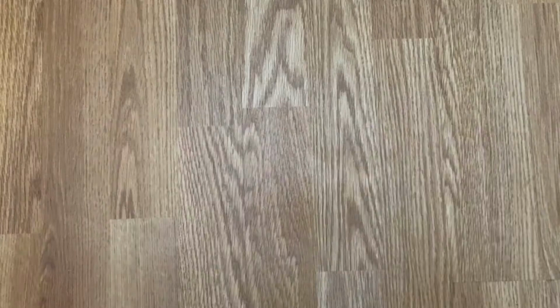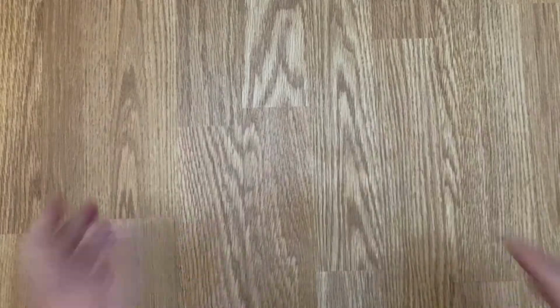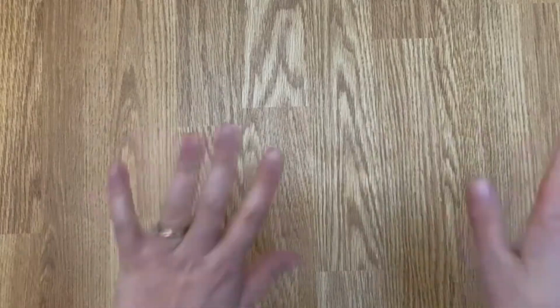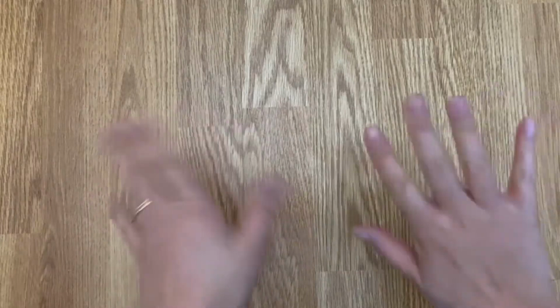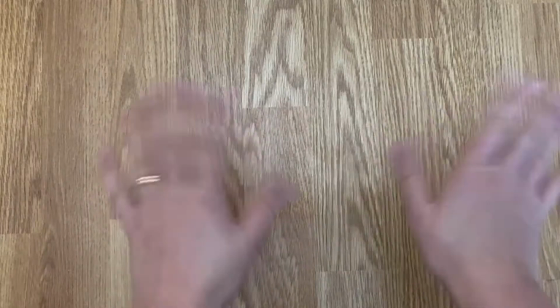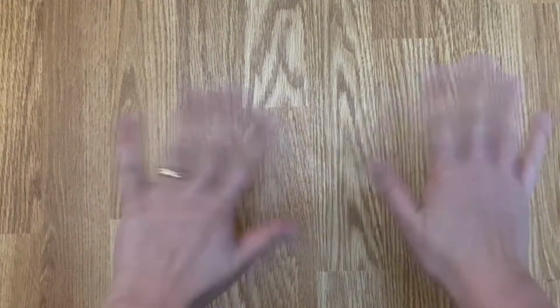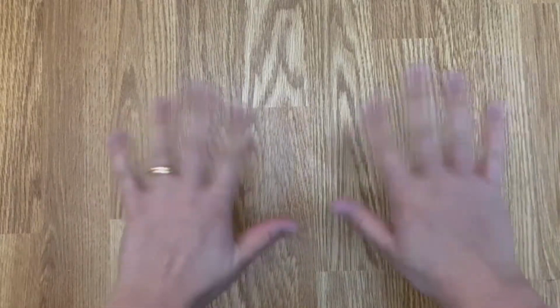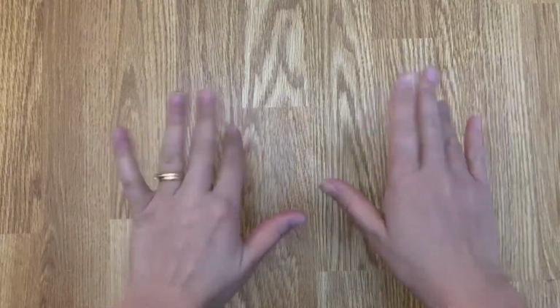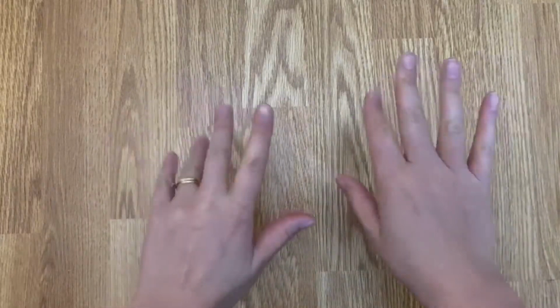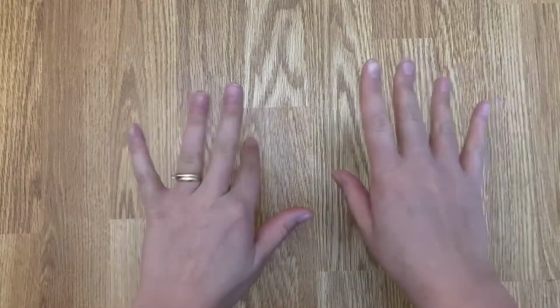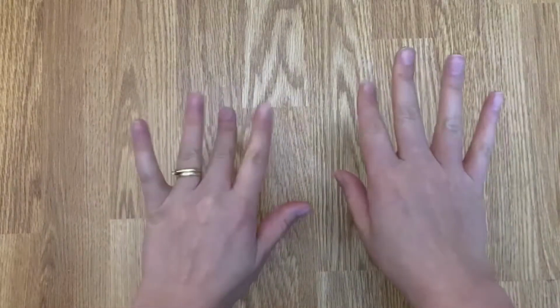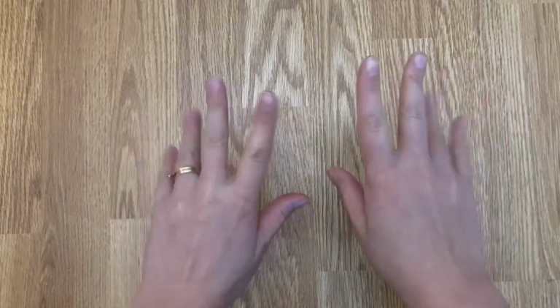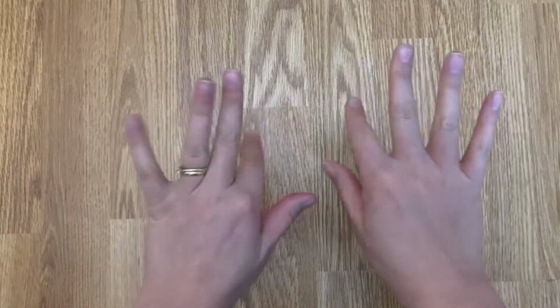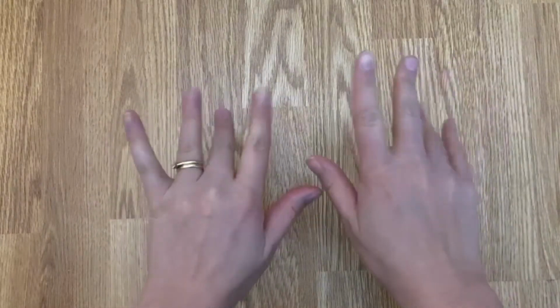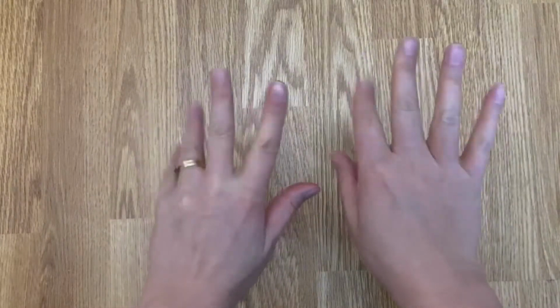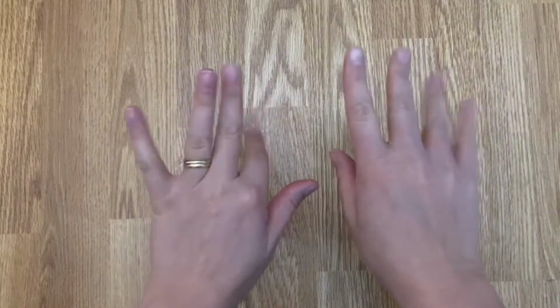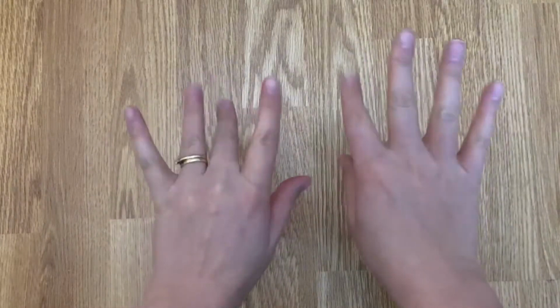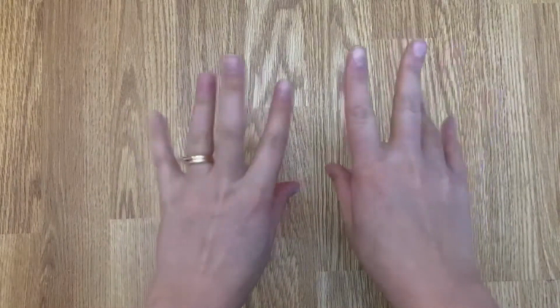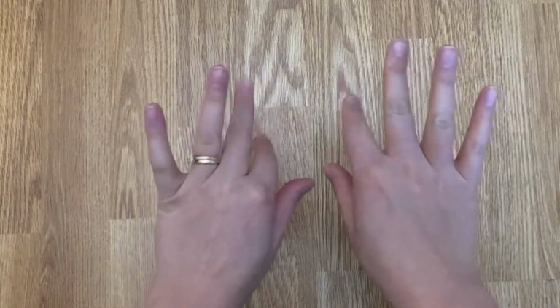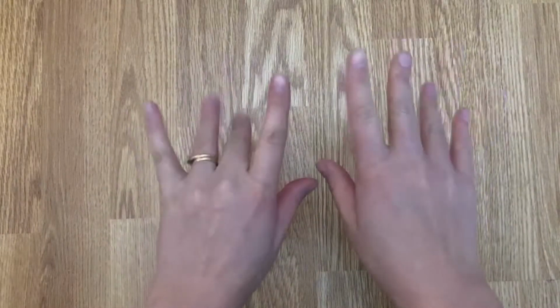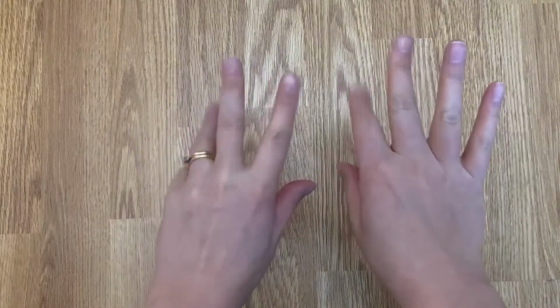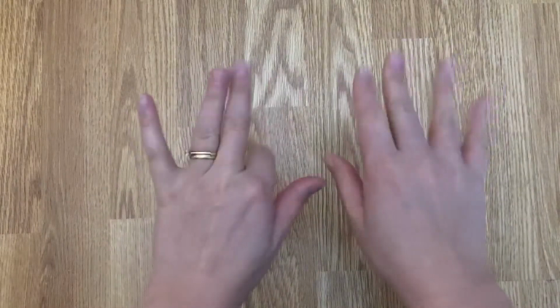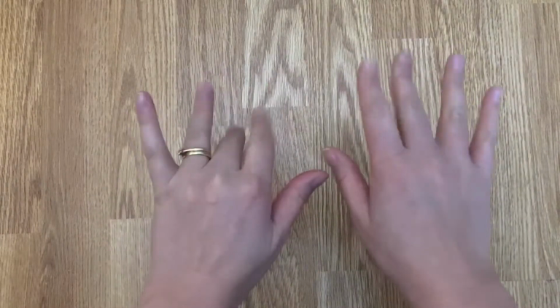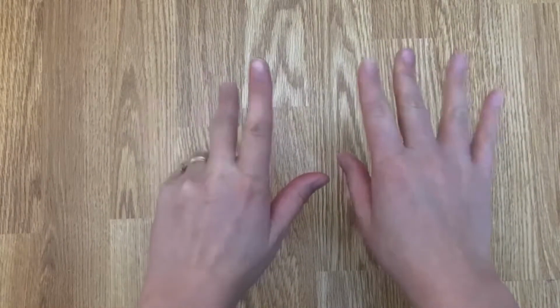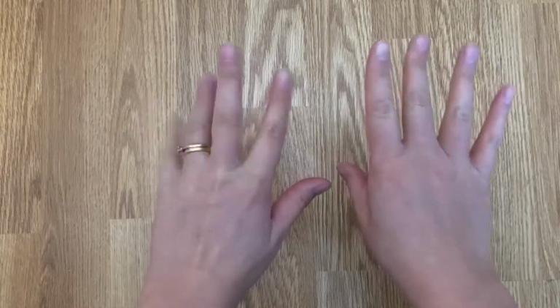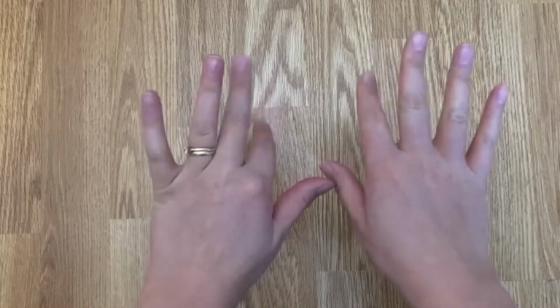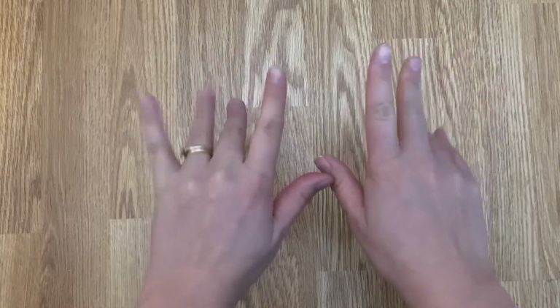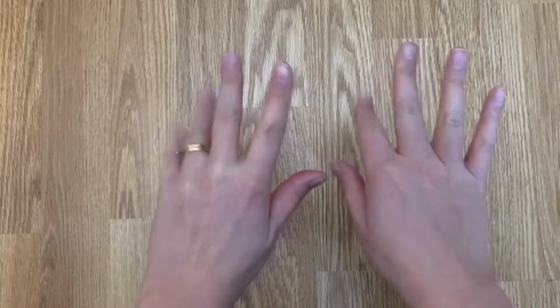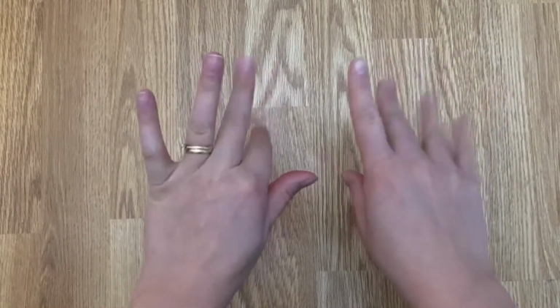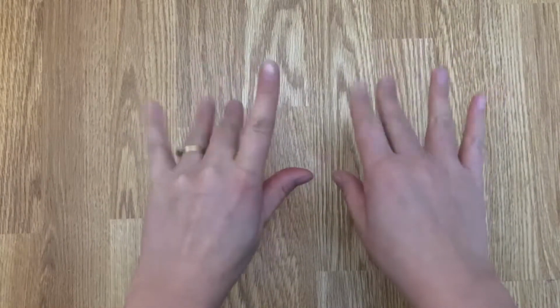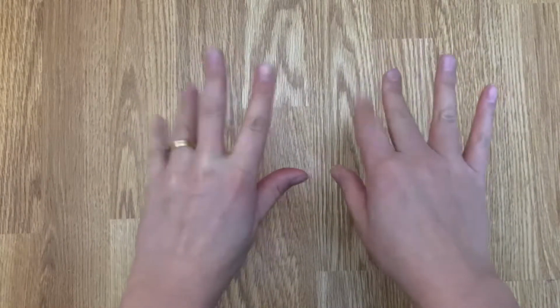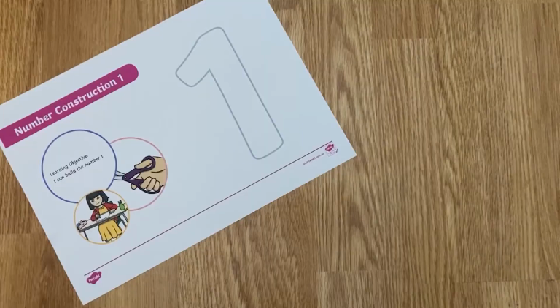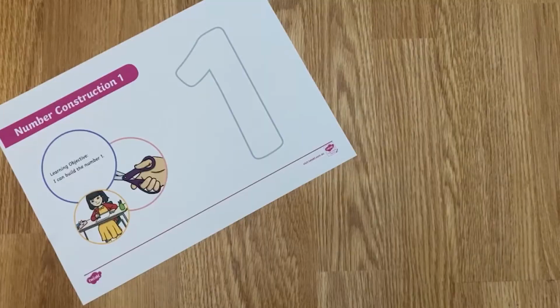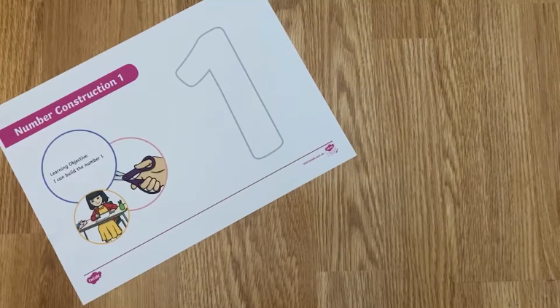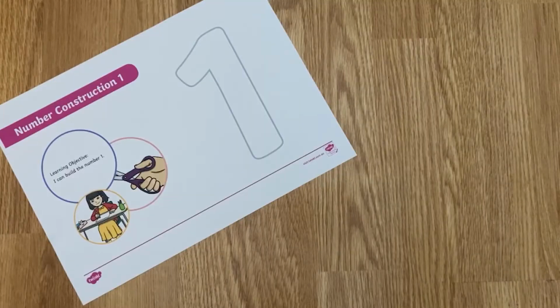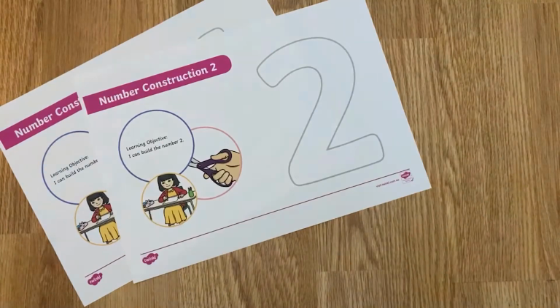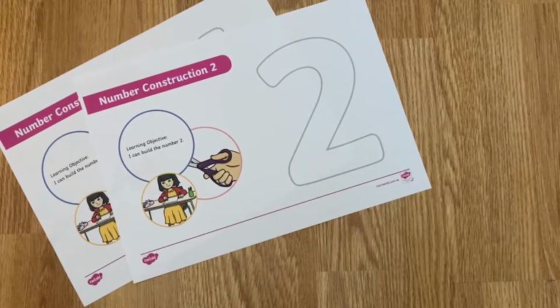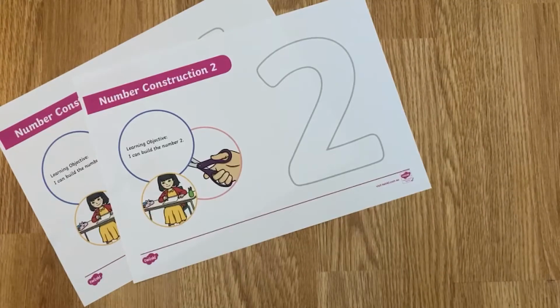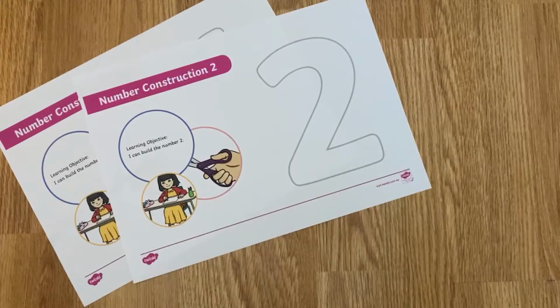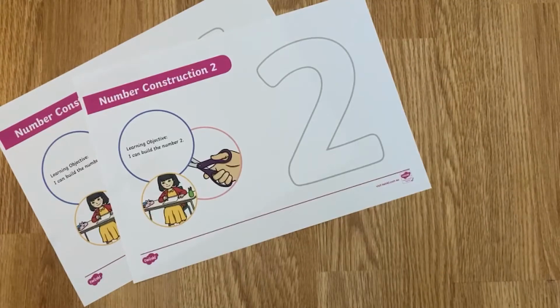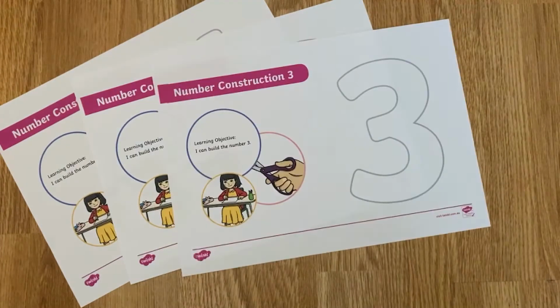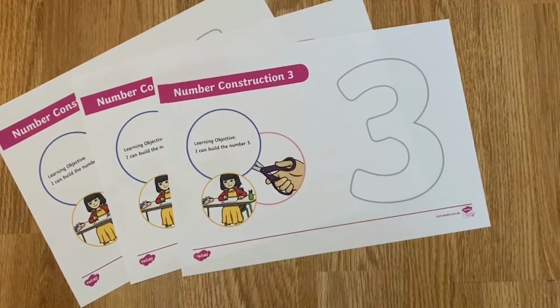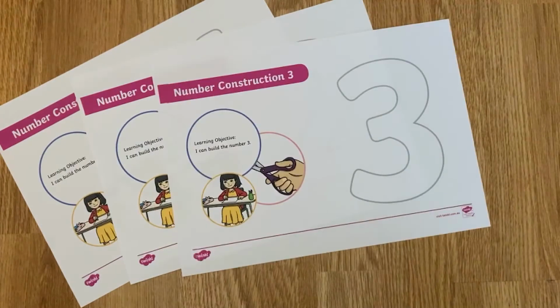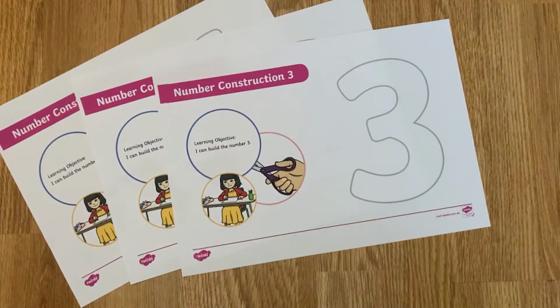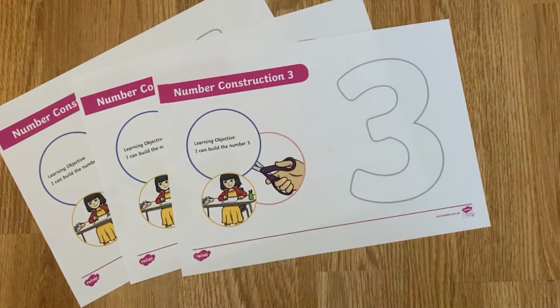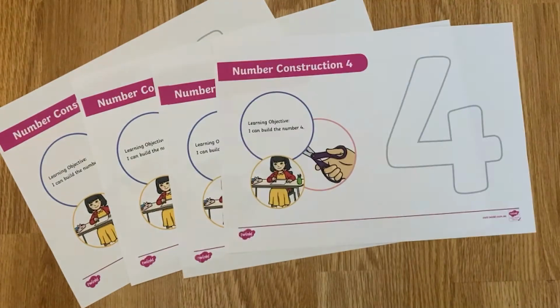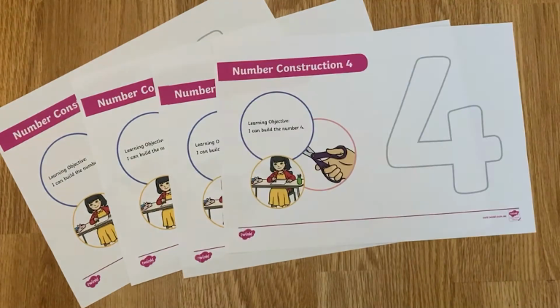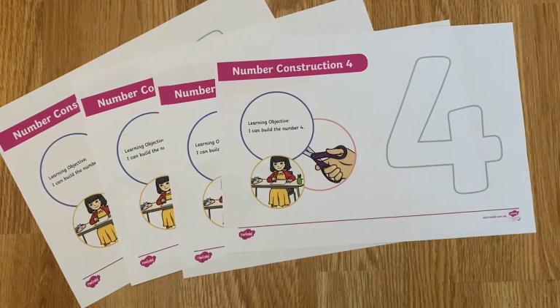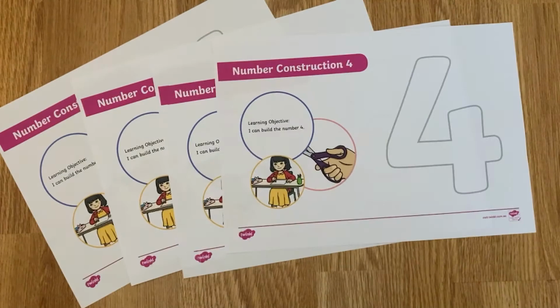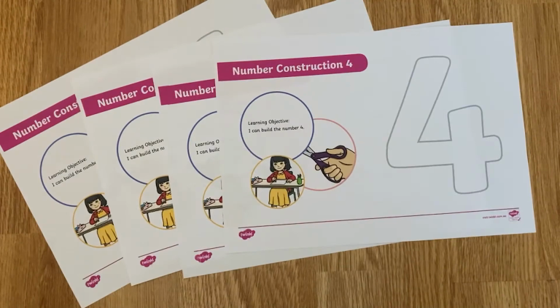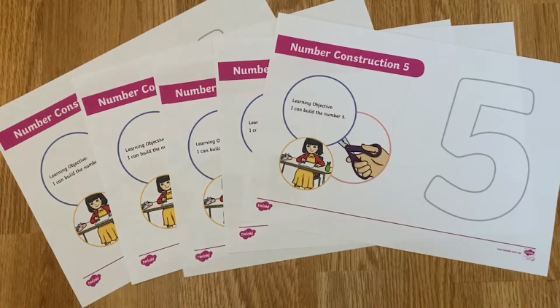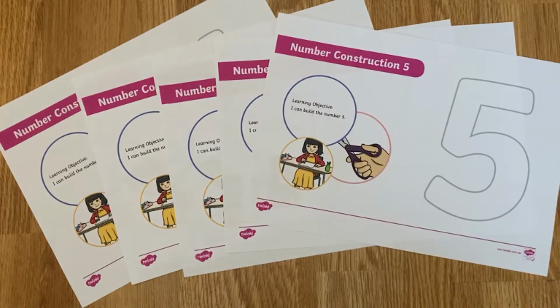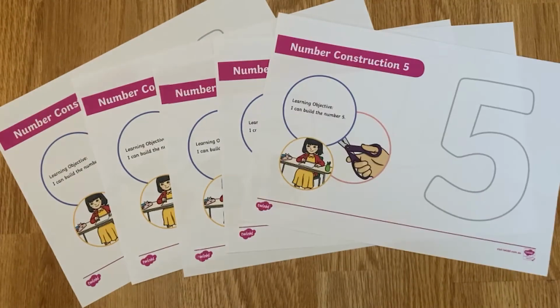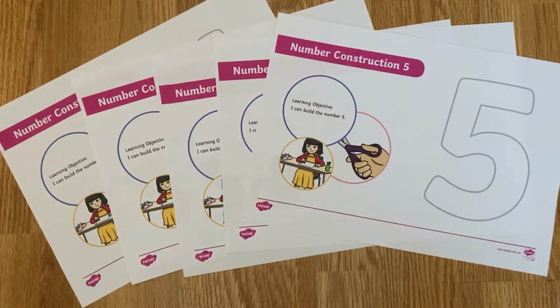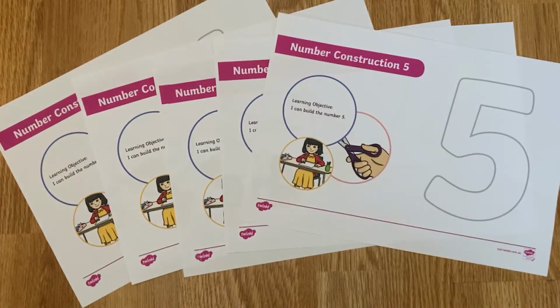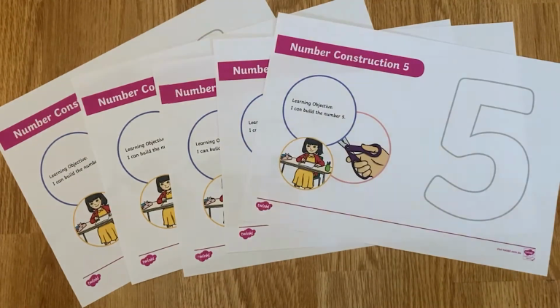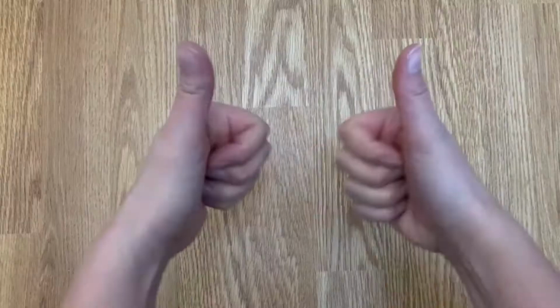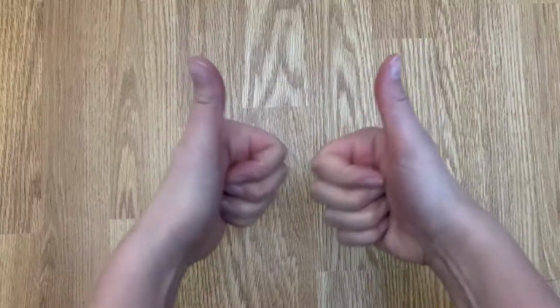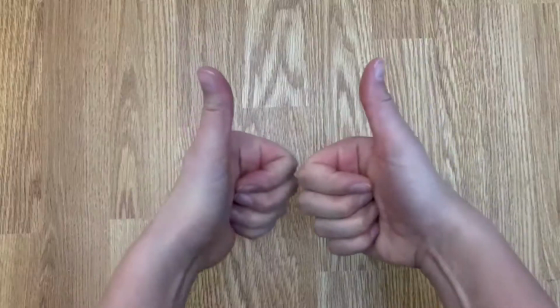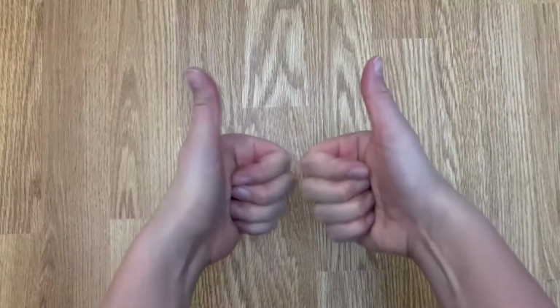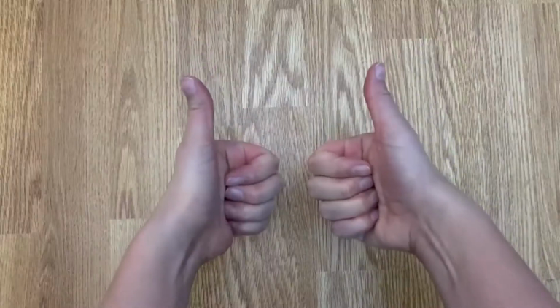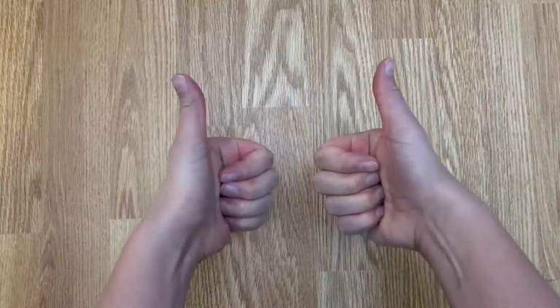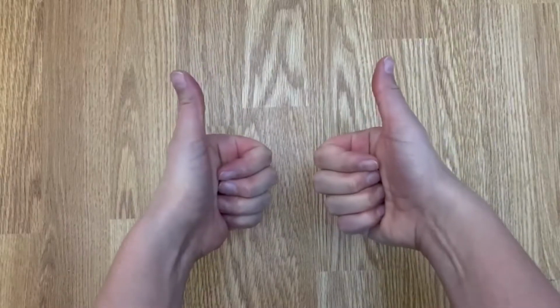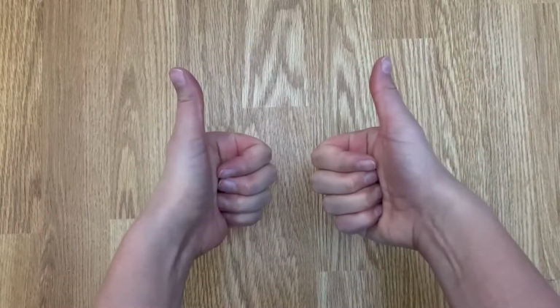Hi, Katherine from Twinkle here. Let's take a look at the I Can Build Number resources and the different ways that you can use them.